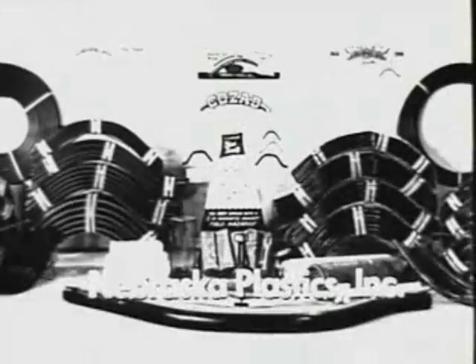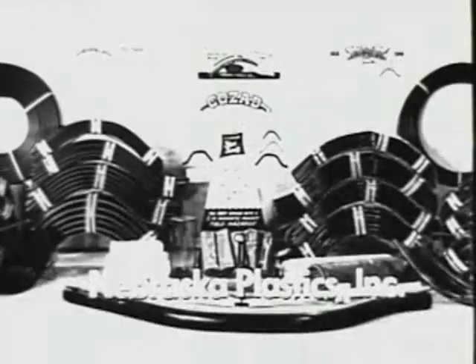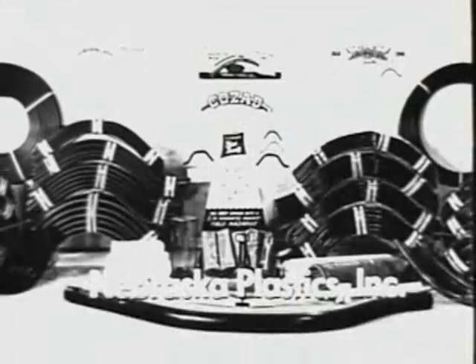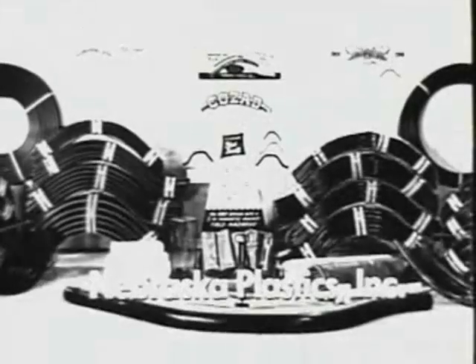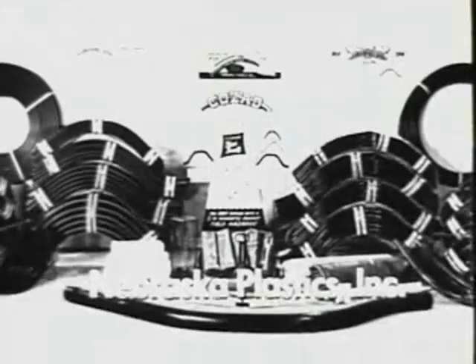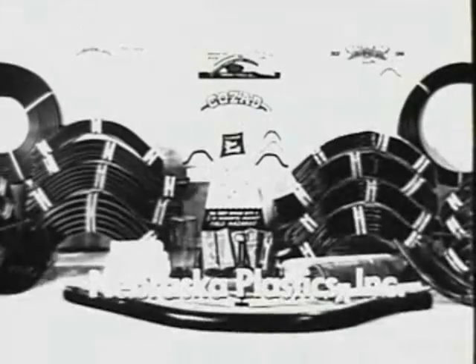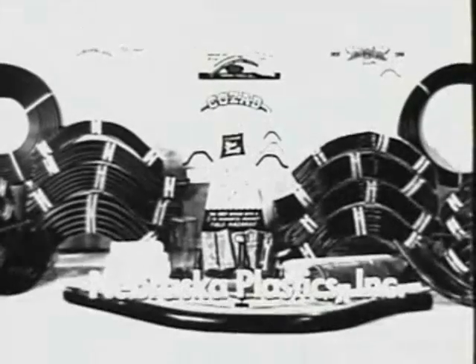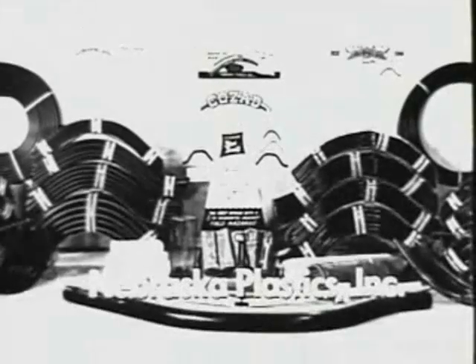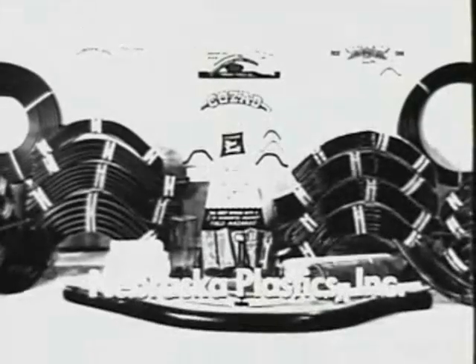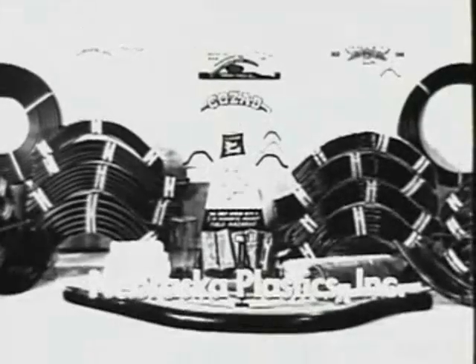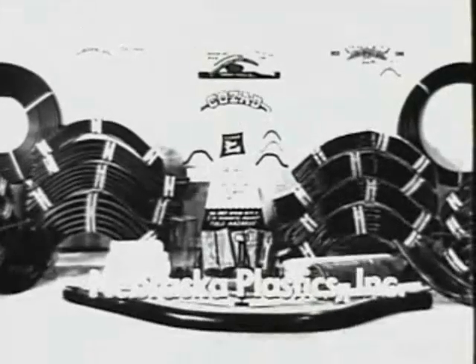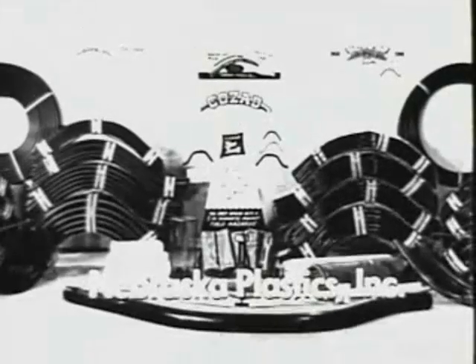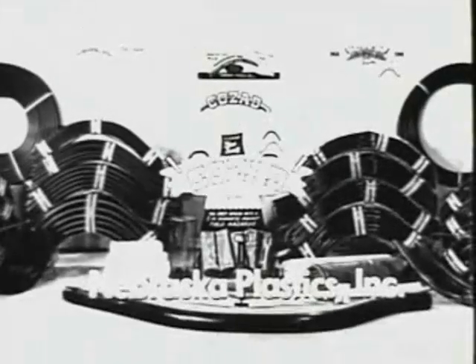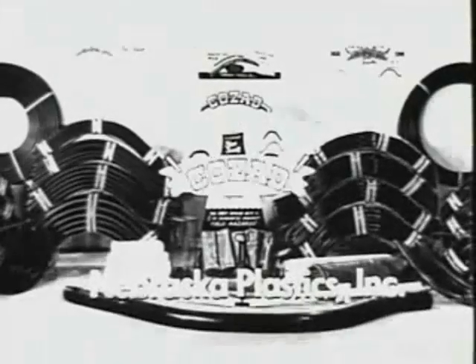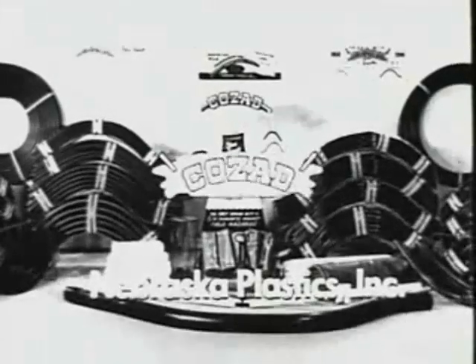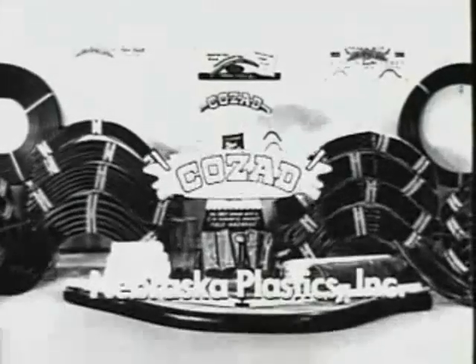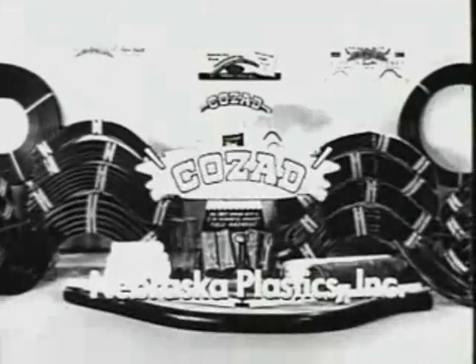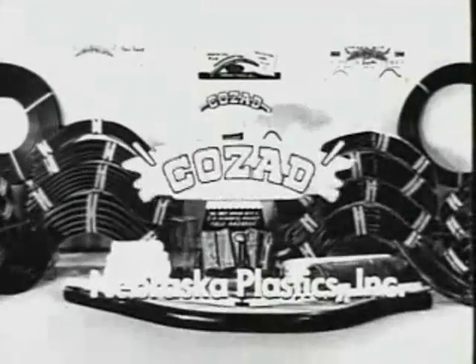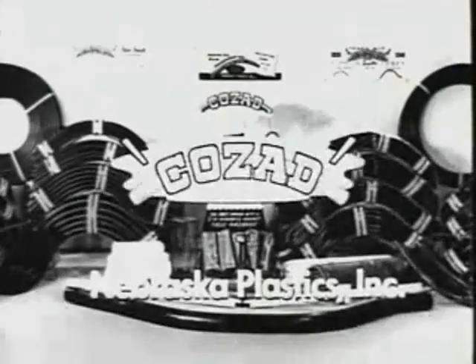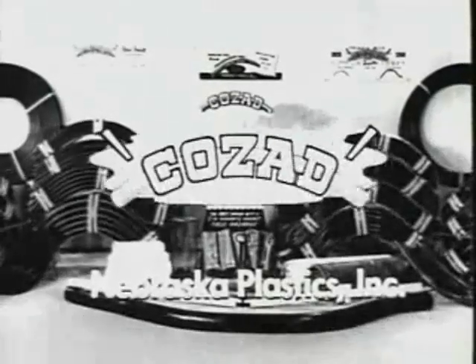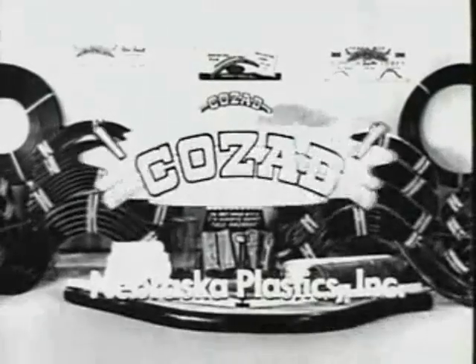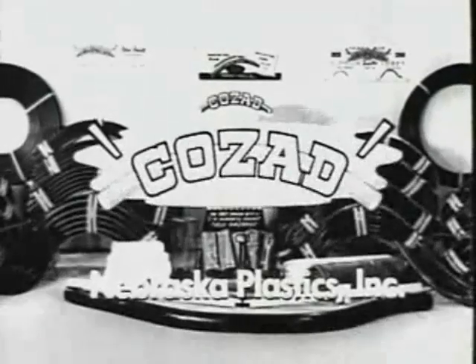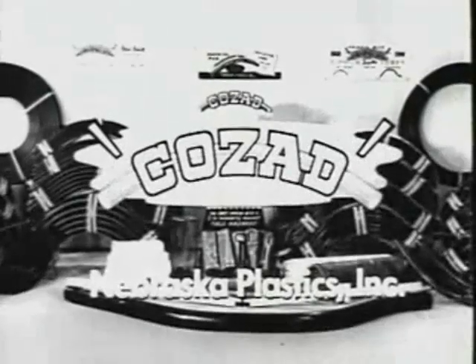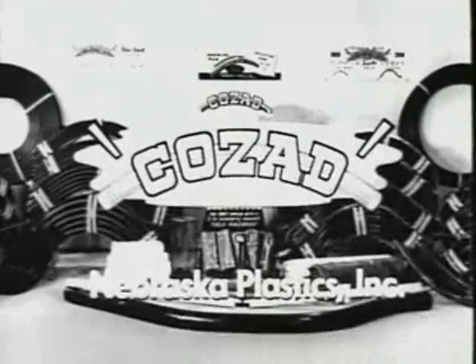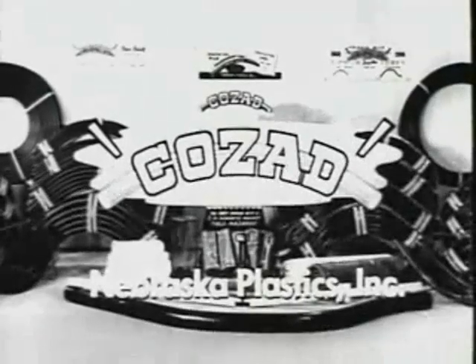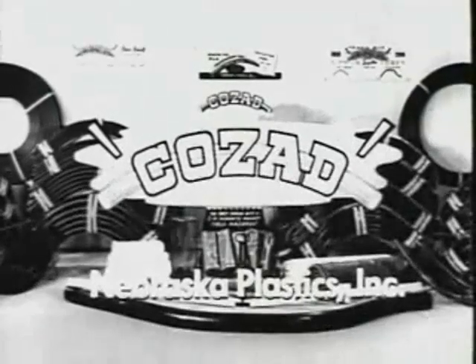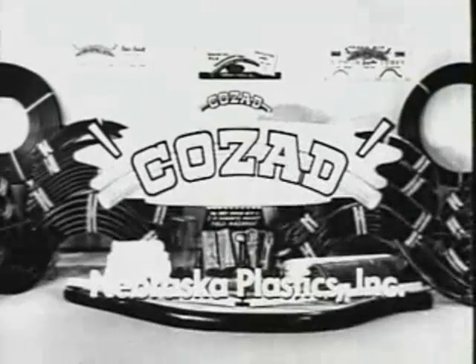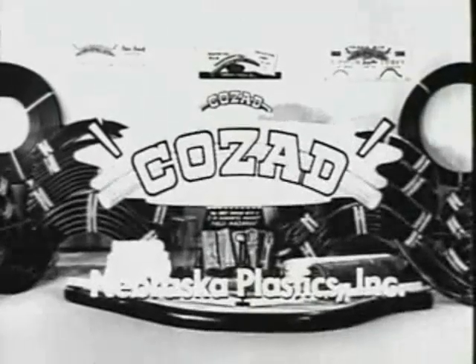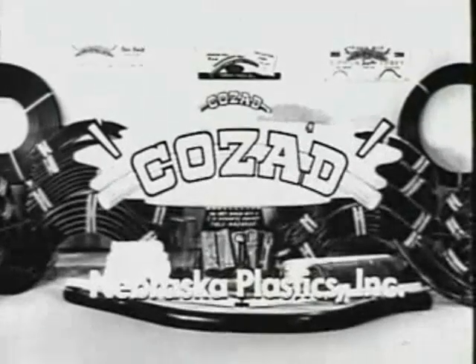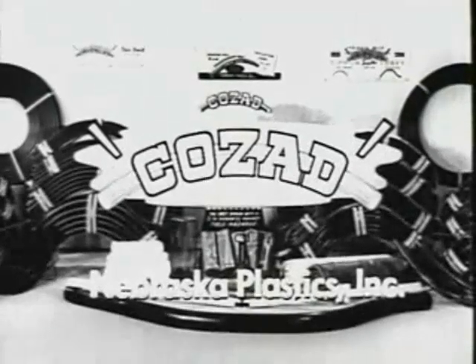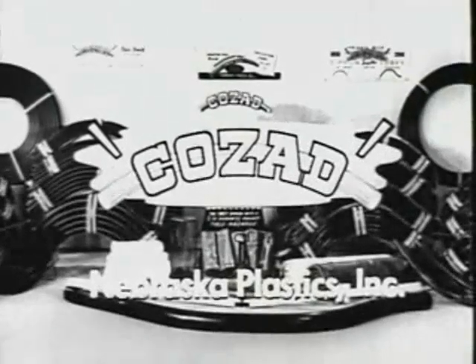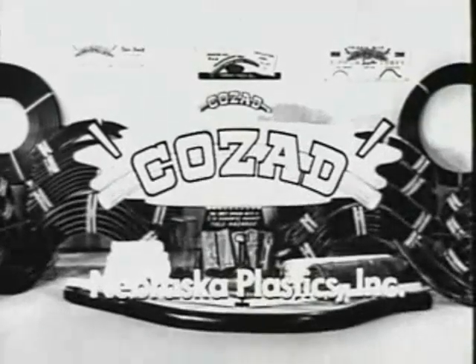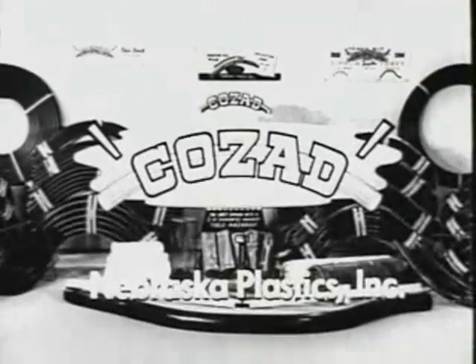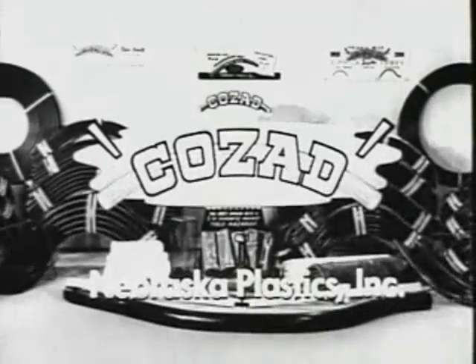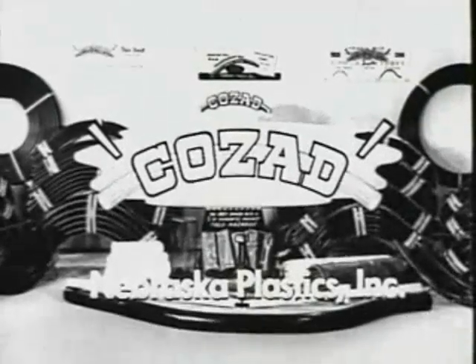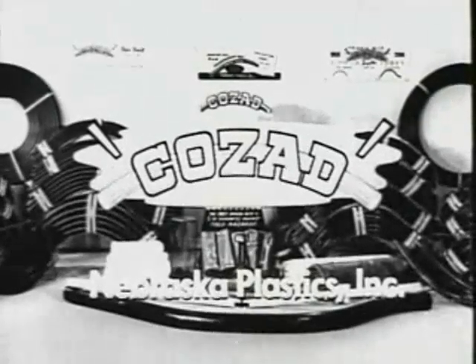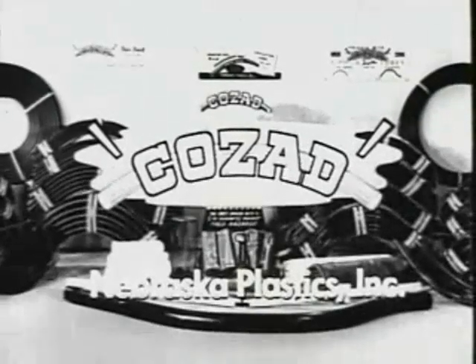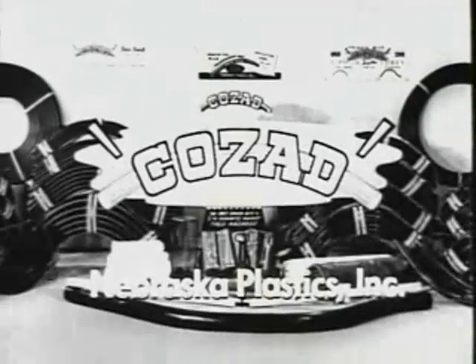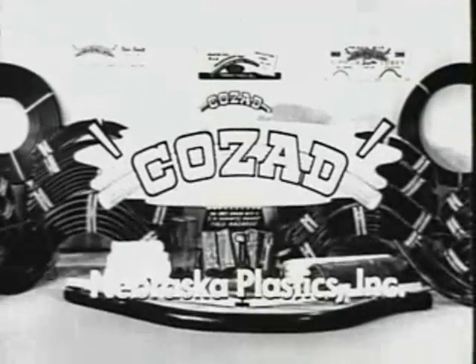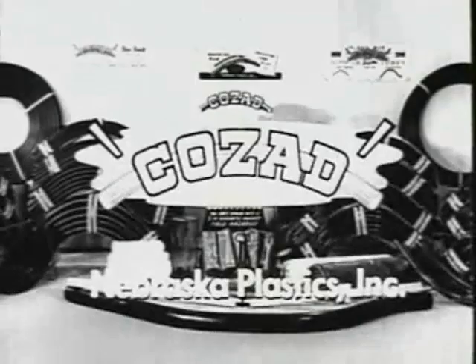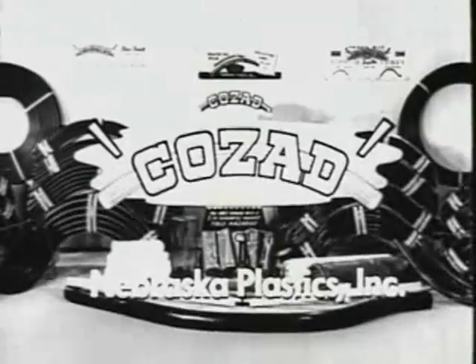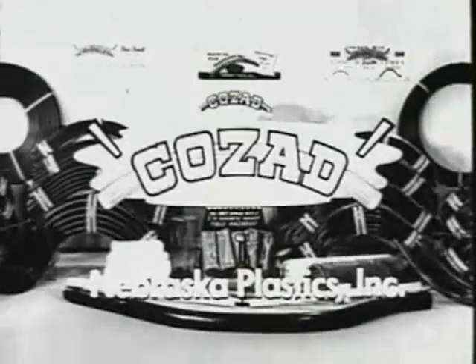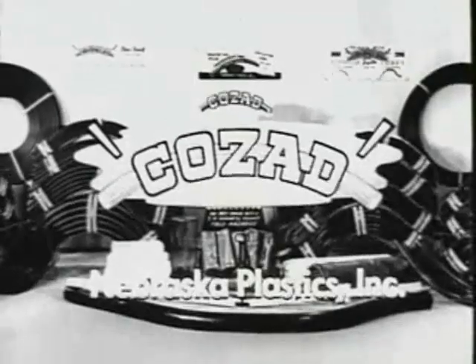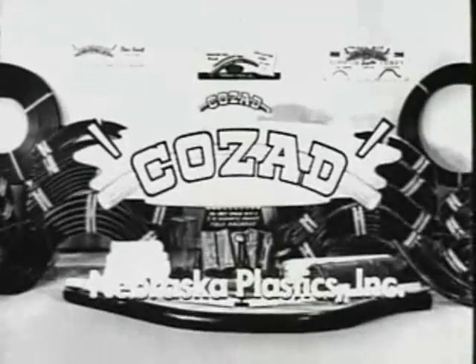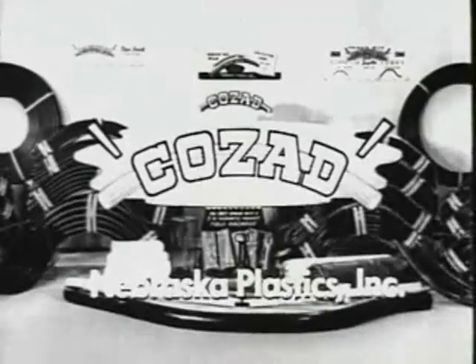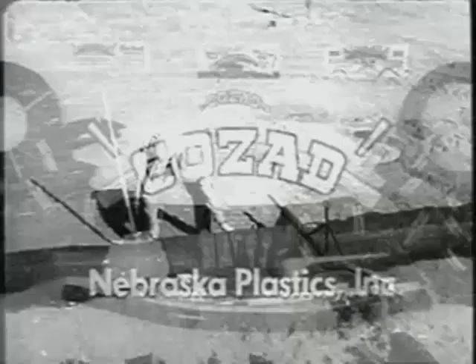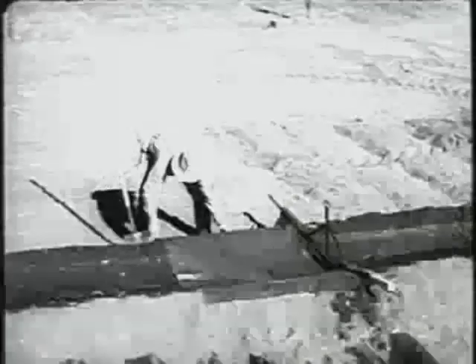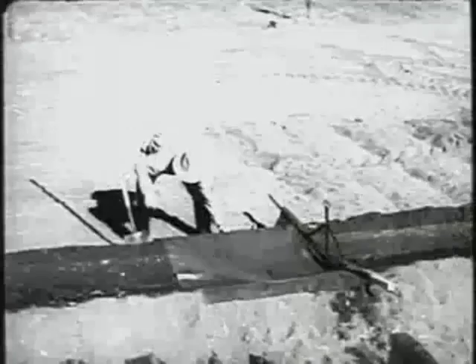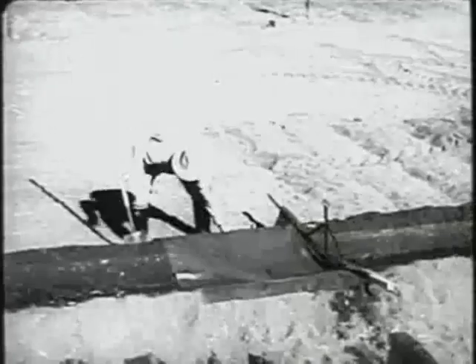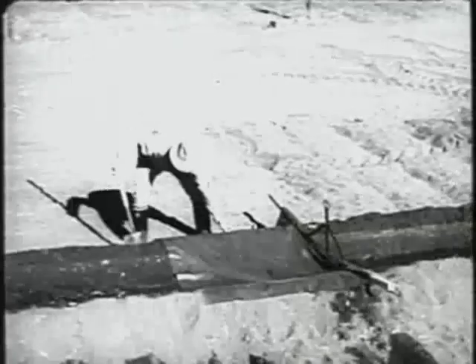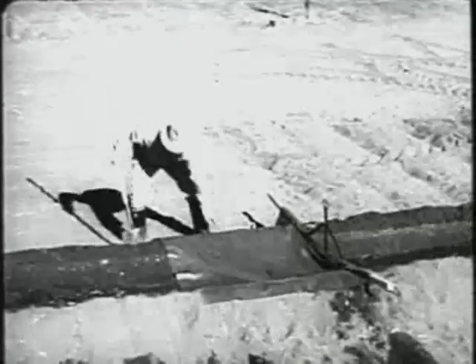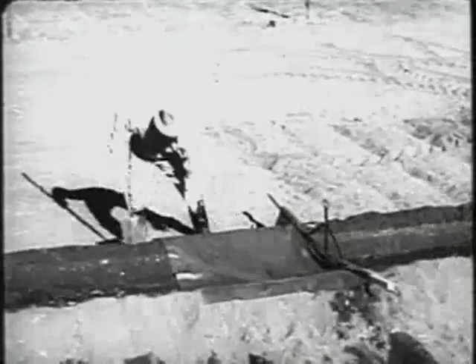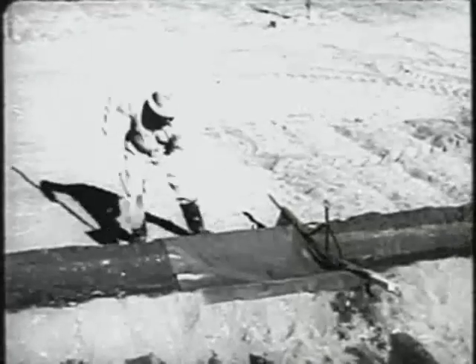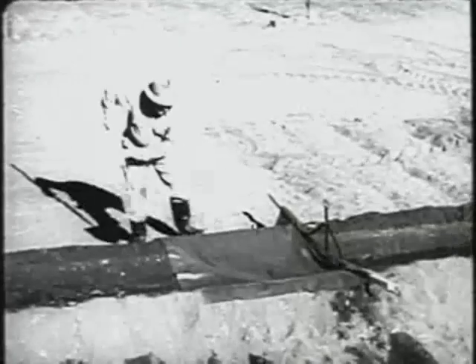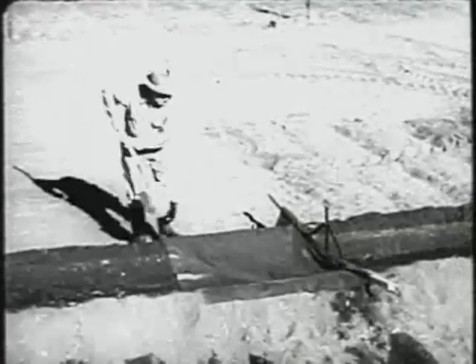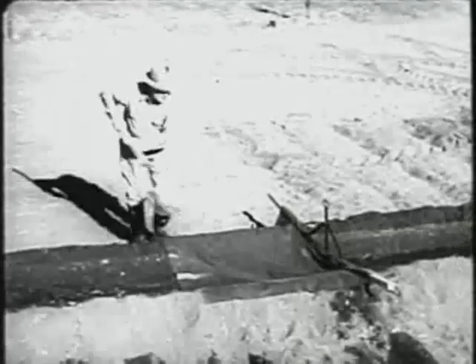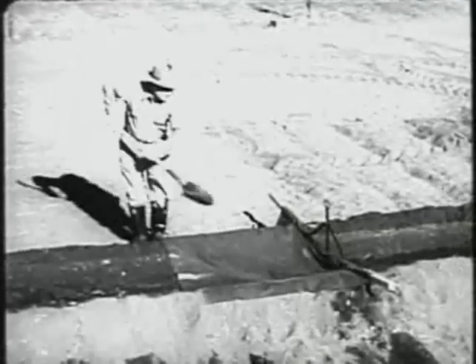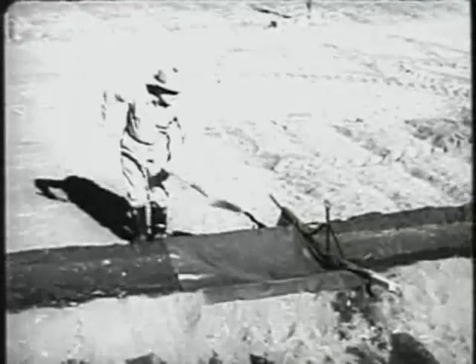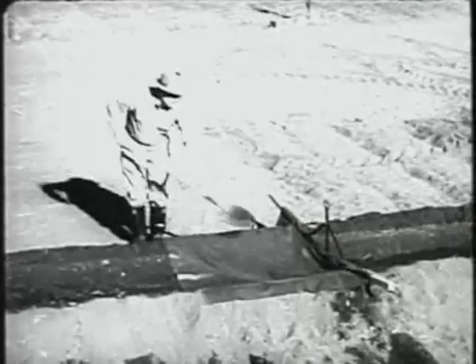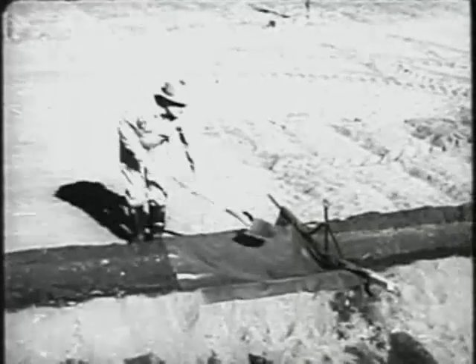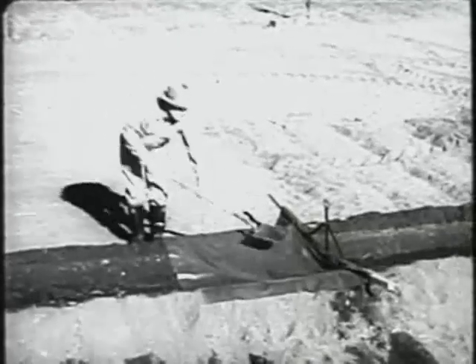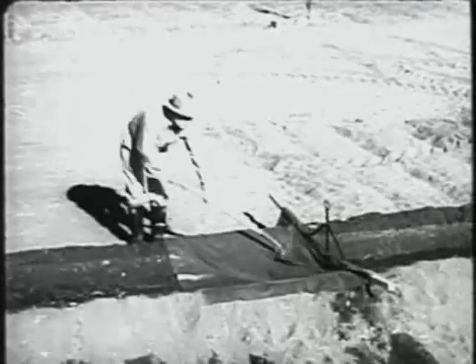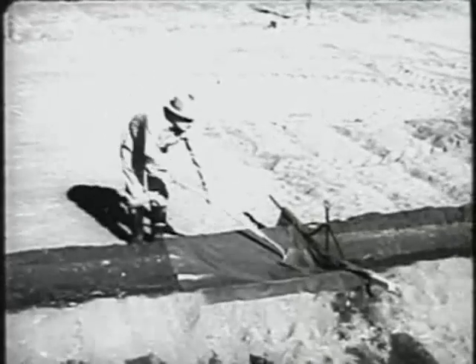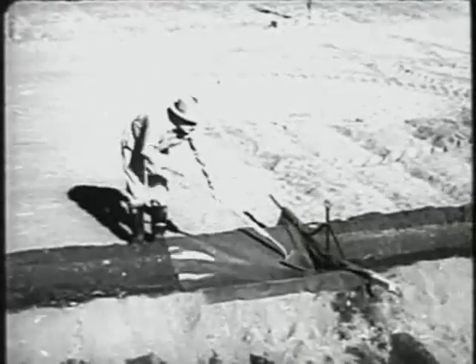Nebraska Plastics presents COSAD Plastic Irrigation Products. Here is the COSAD Plastic Irrigation Dam.